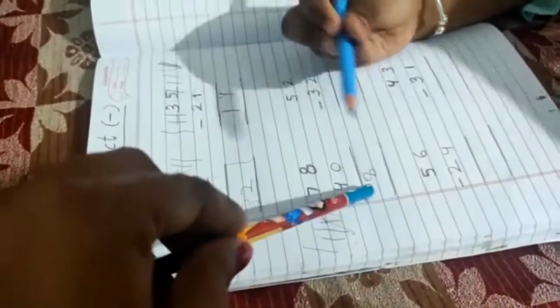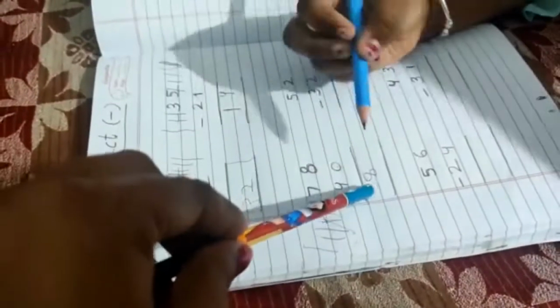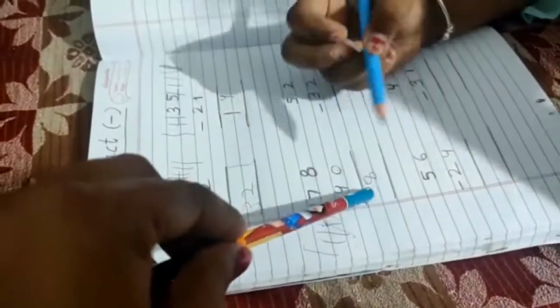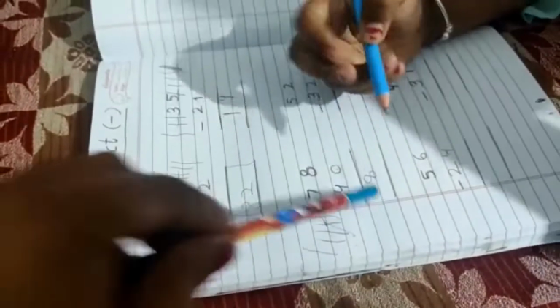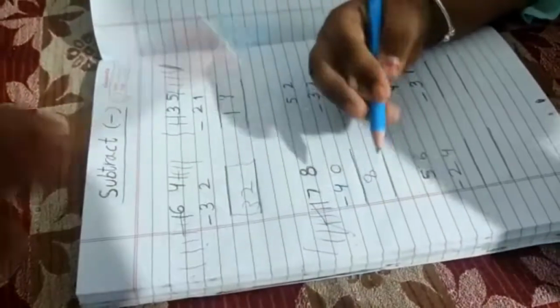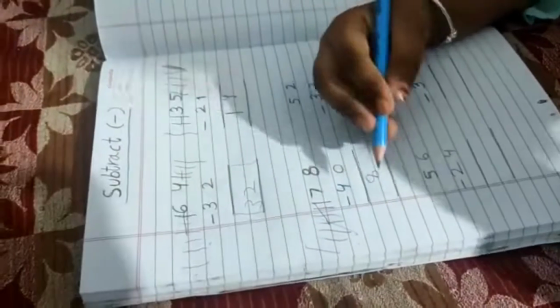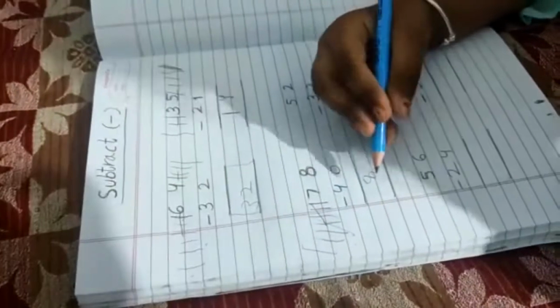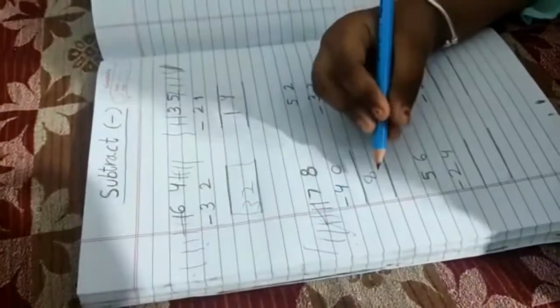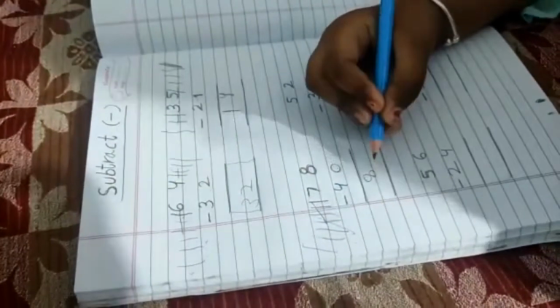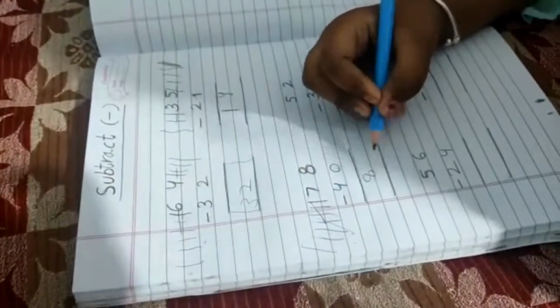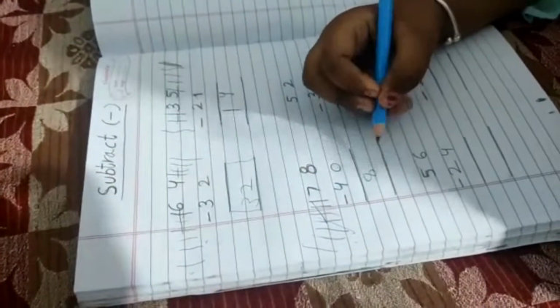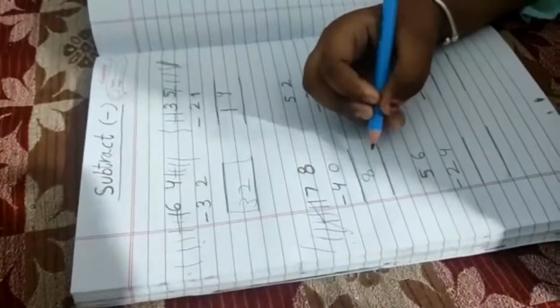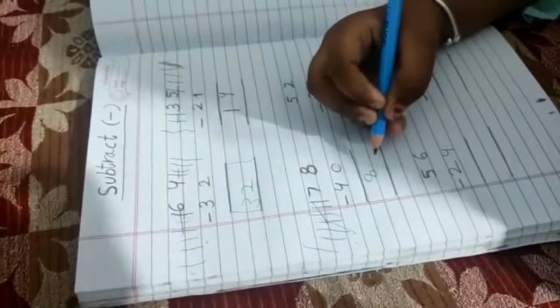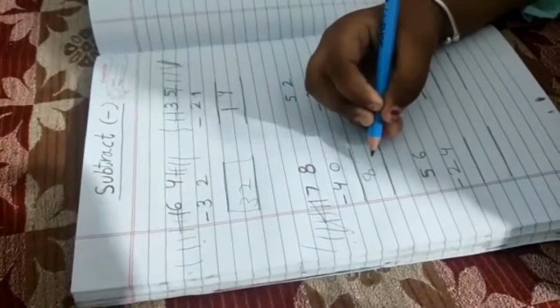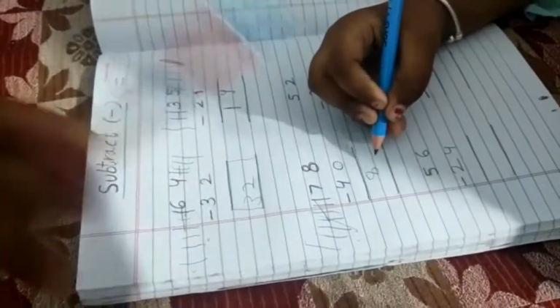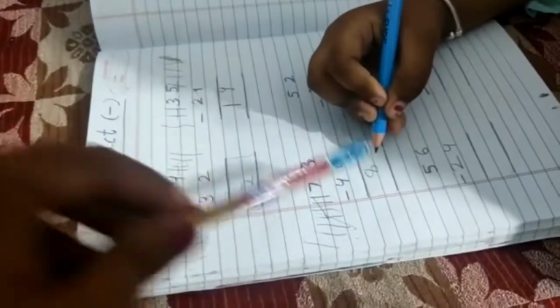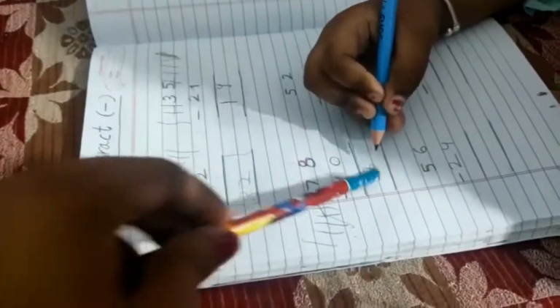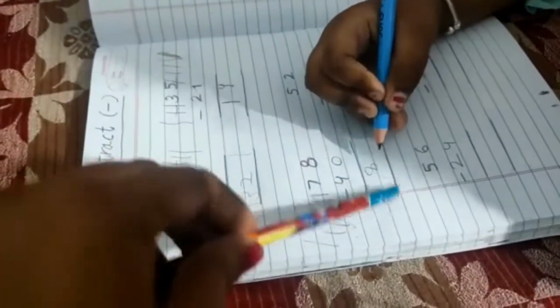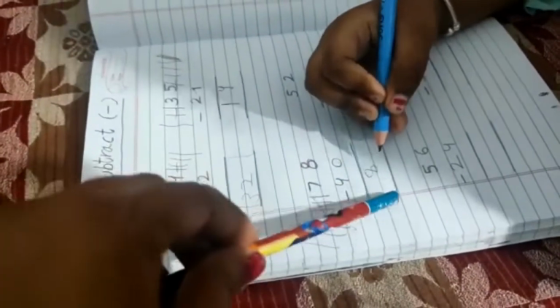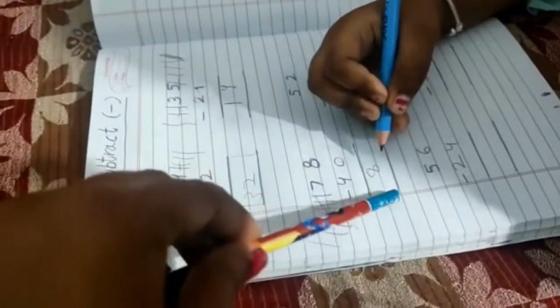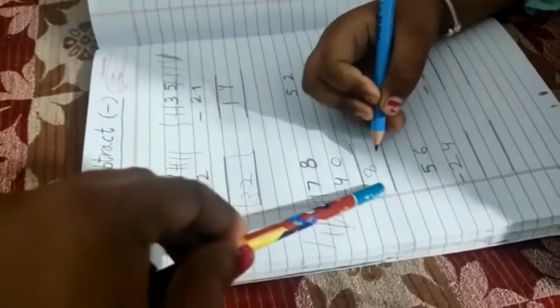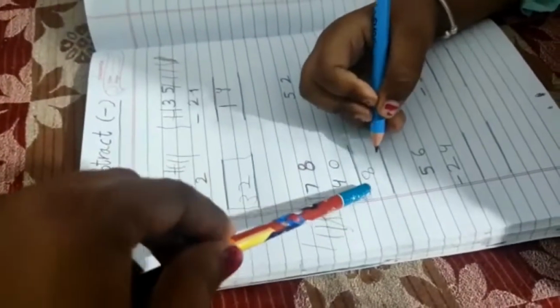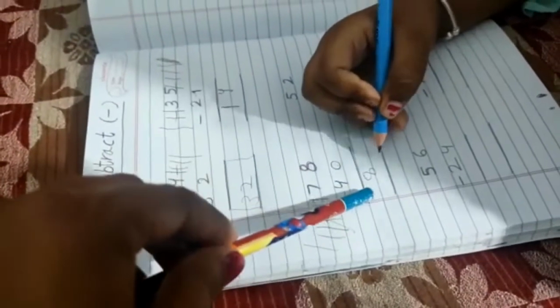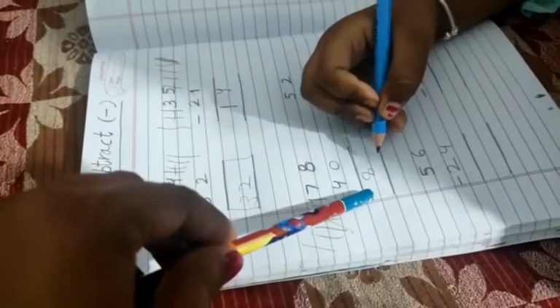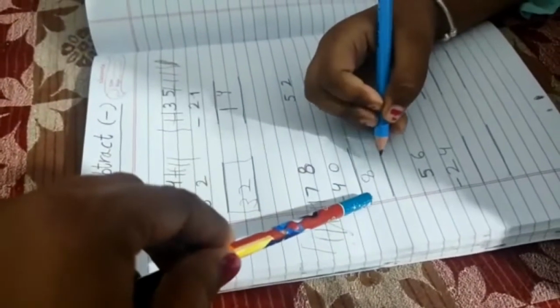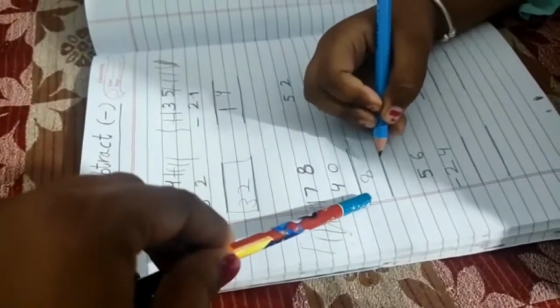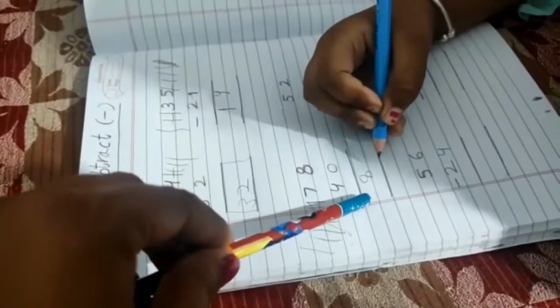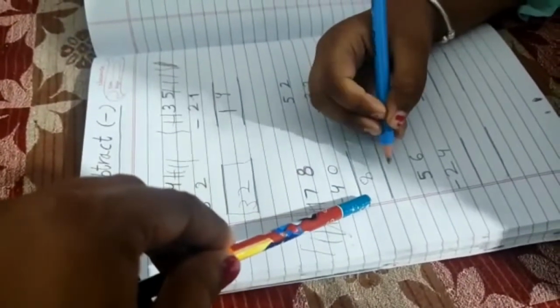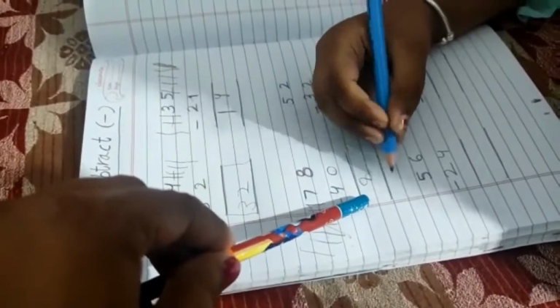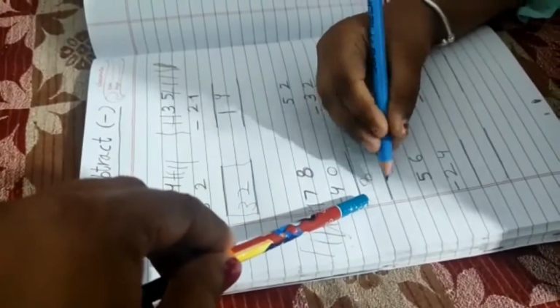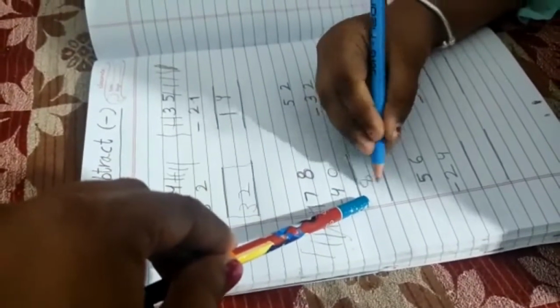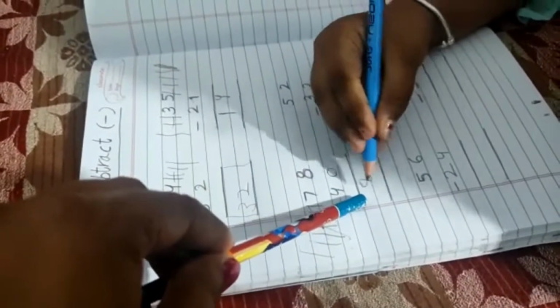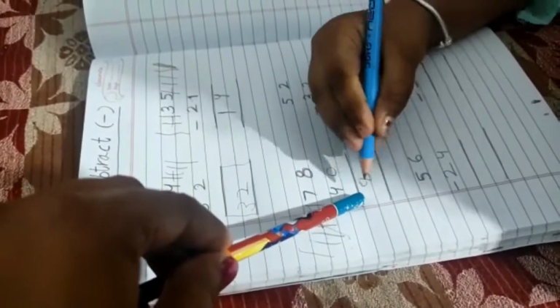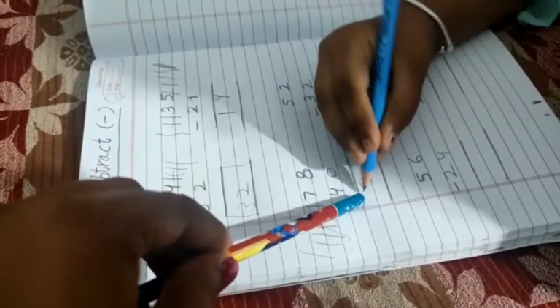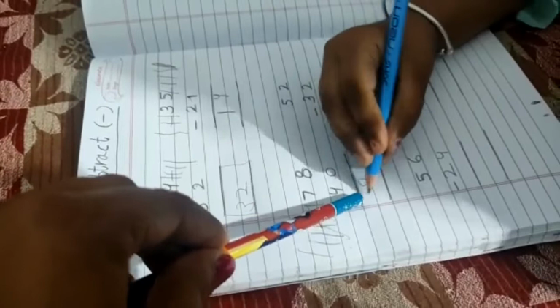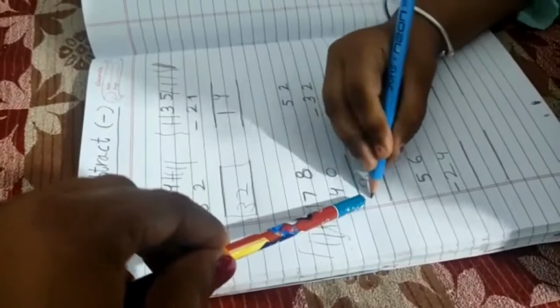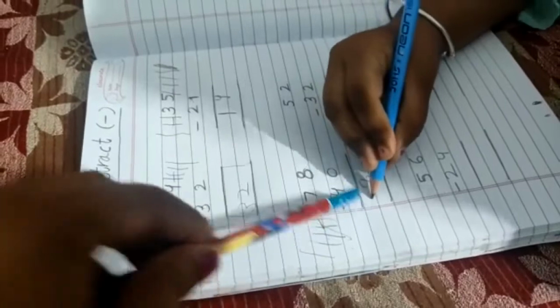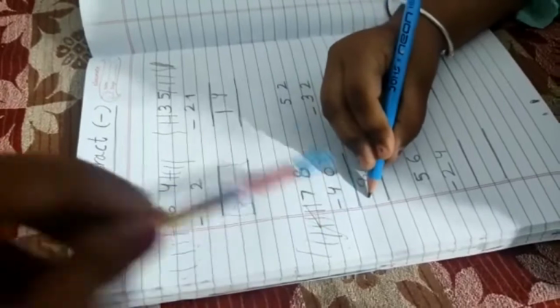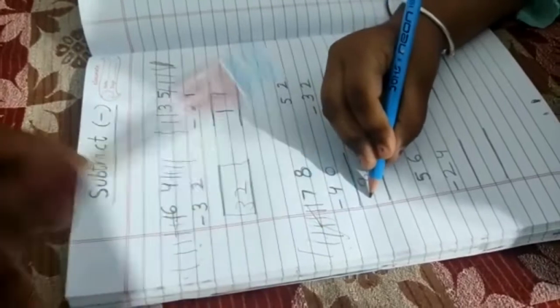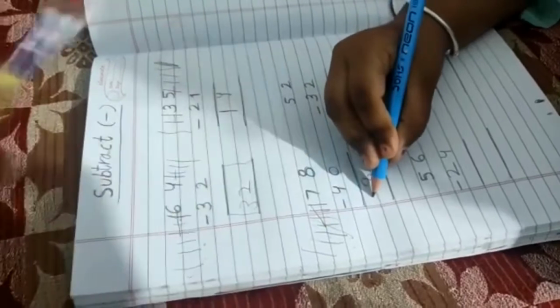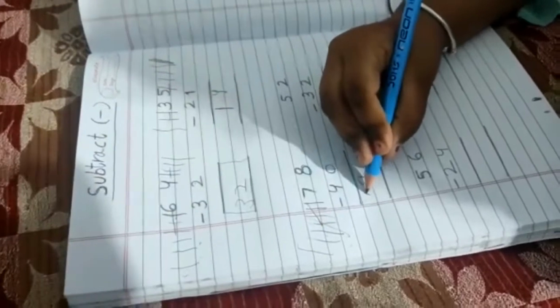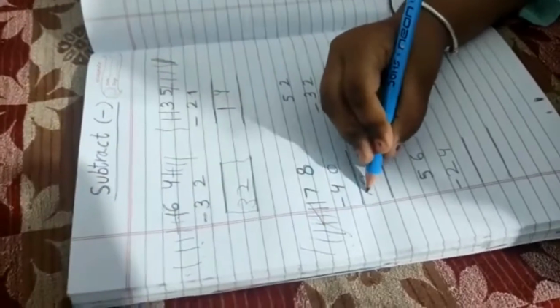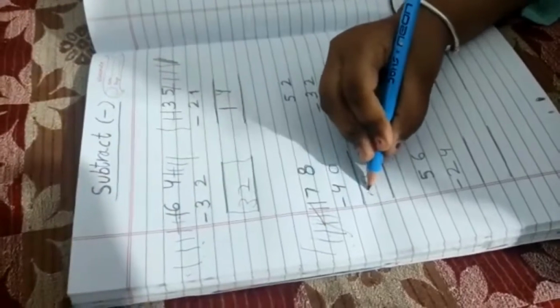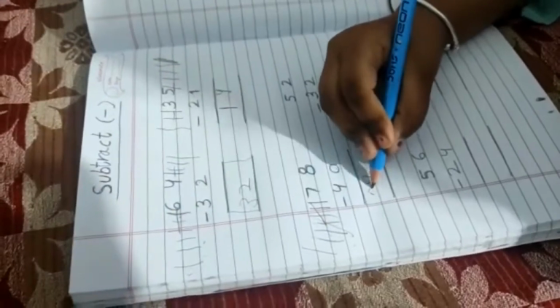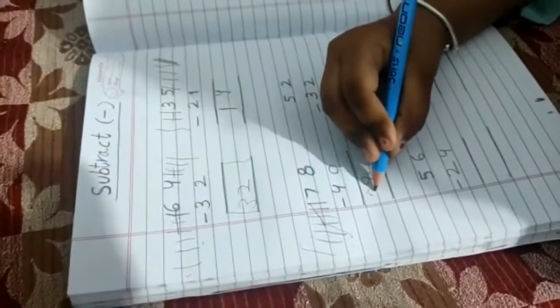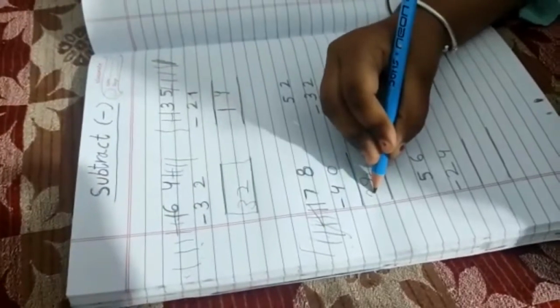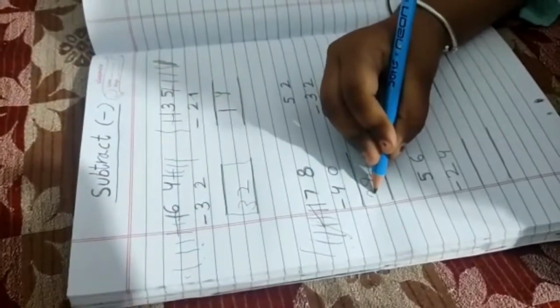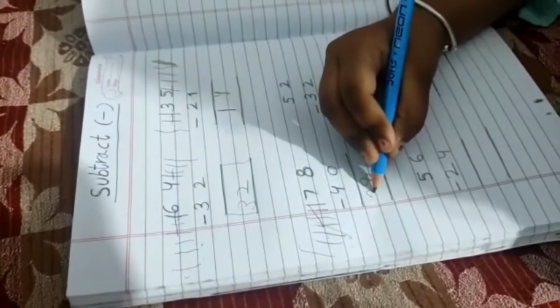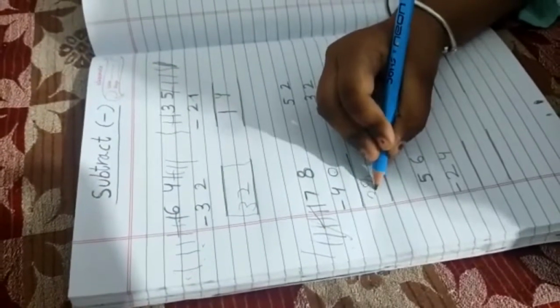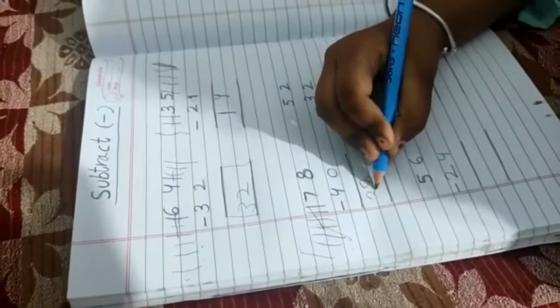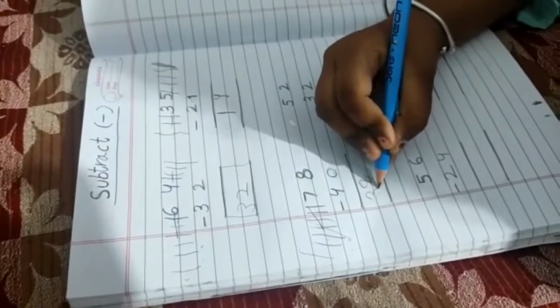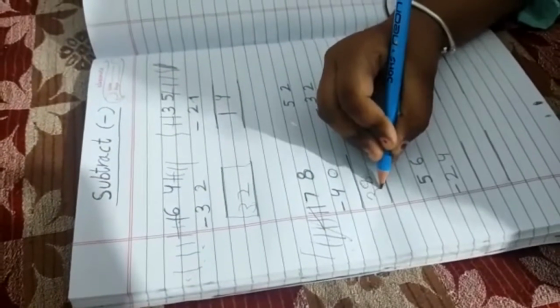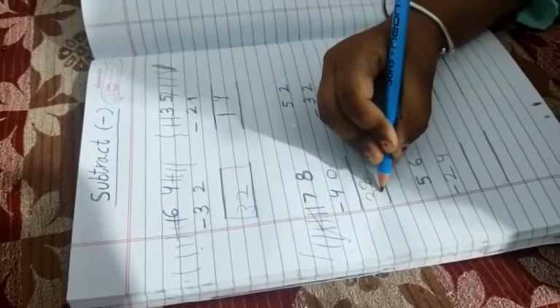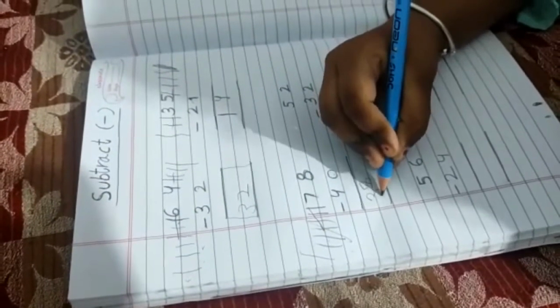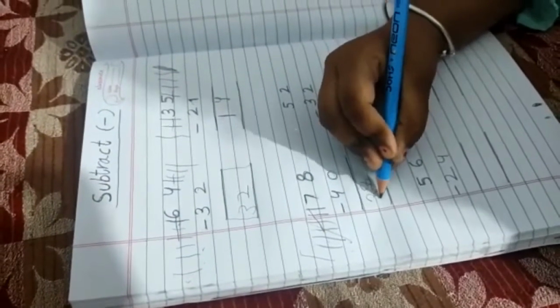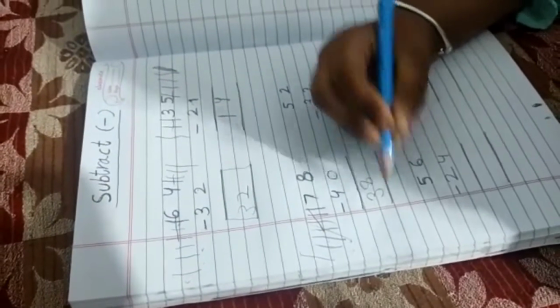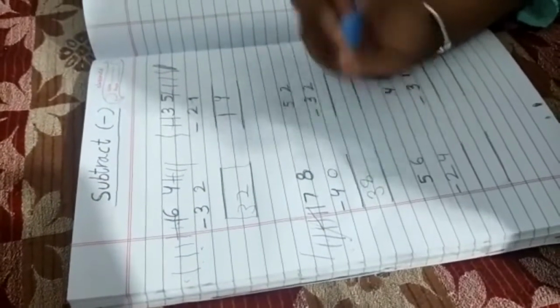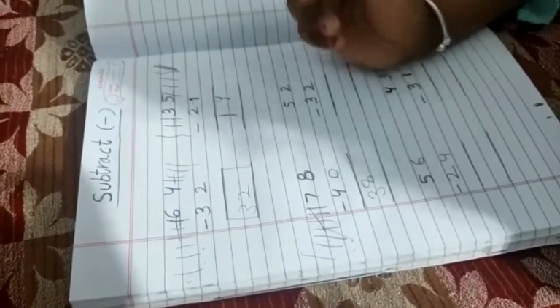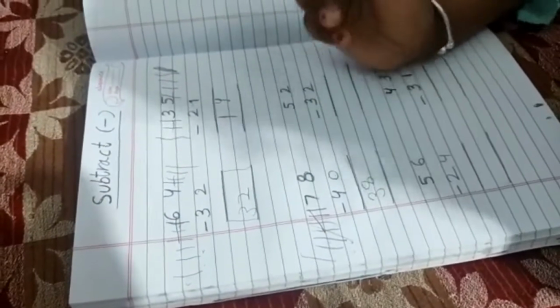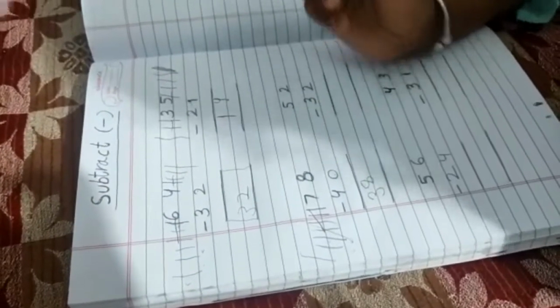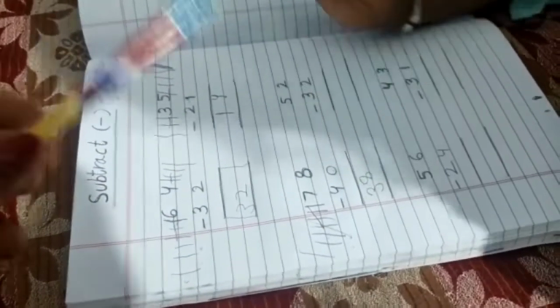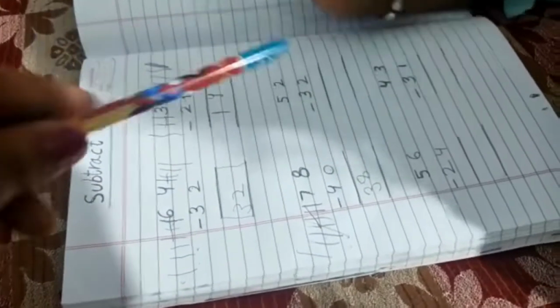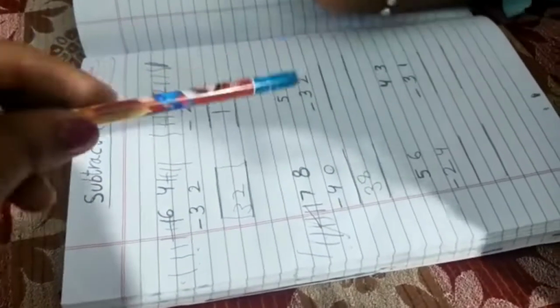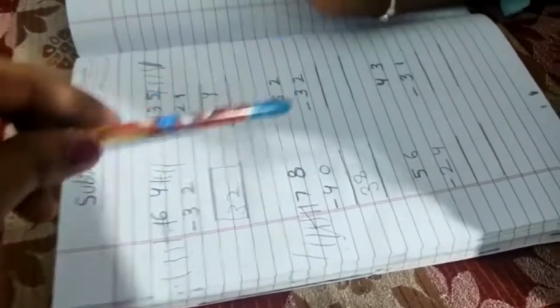Write down three please, on this side. Excellent.